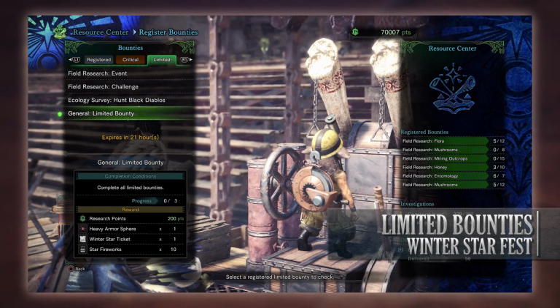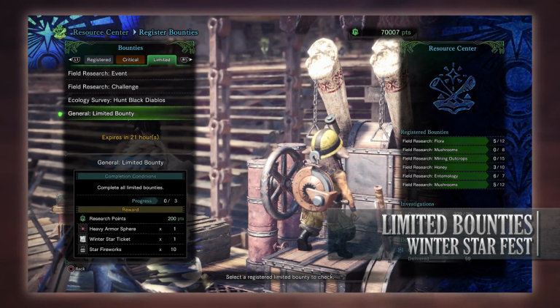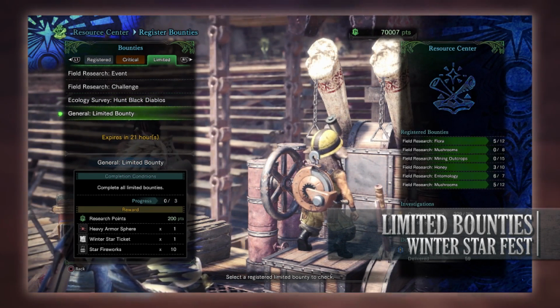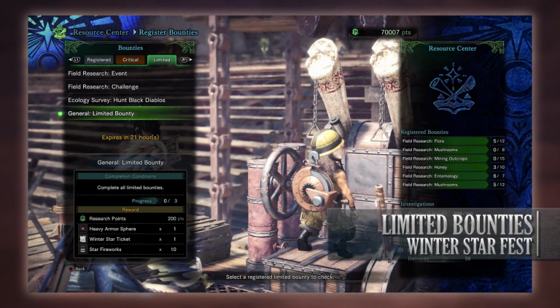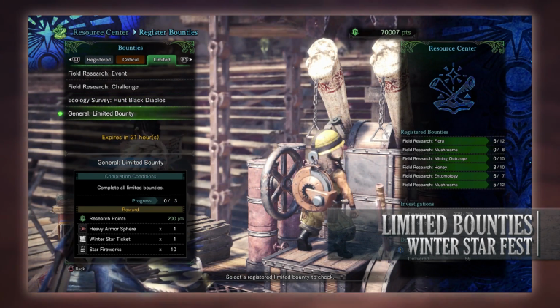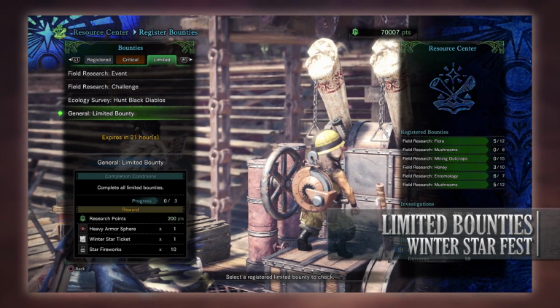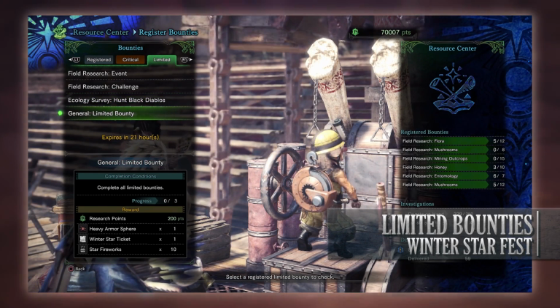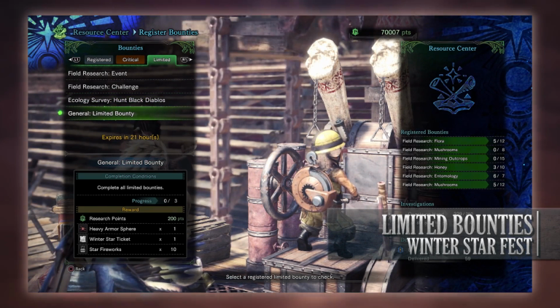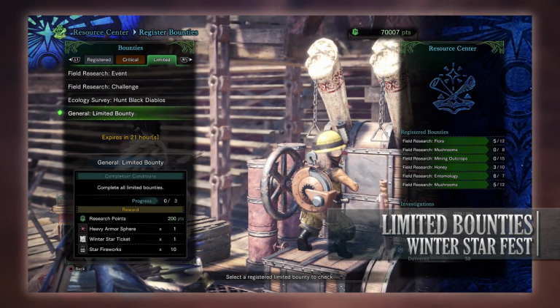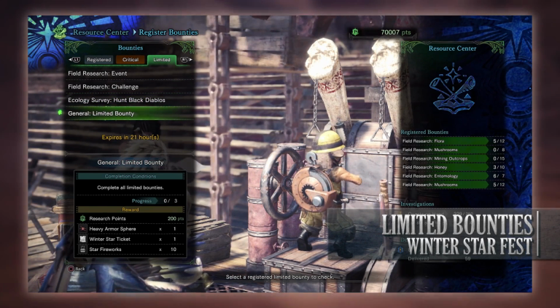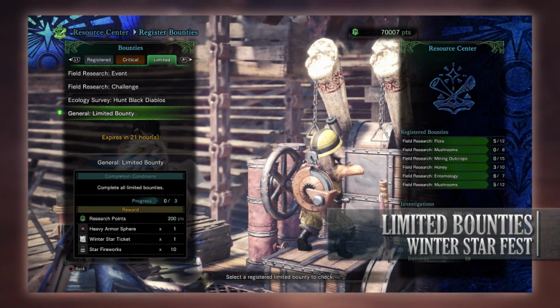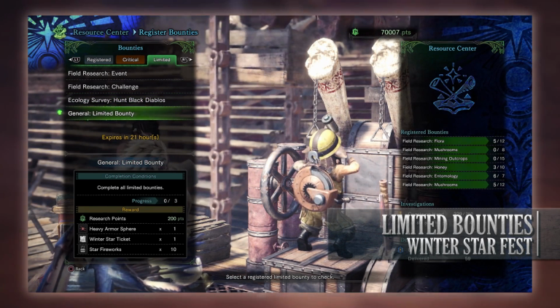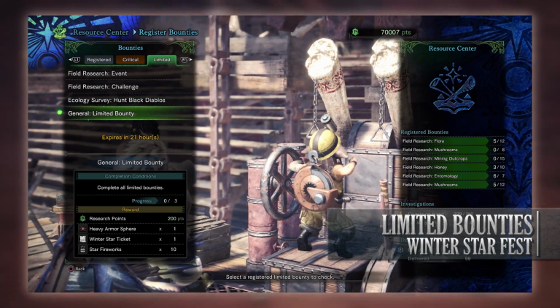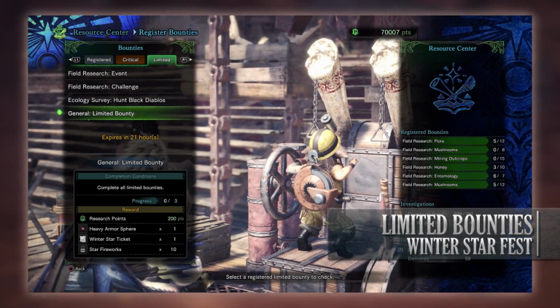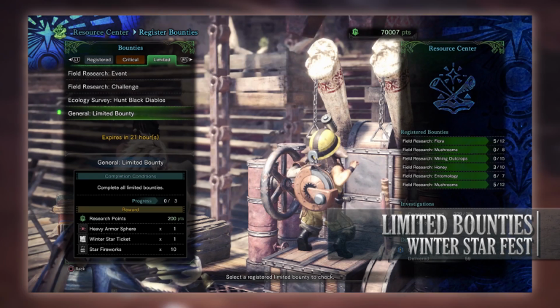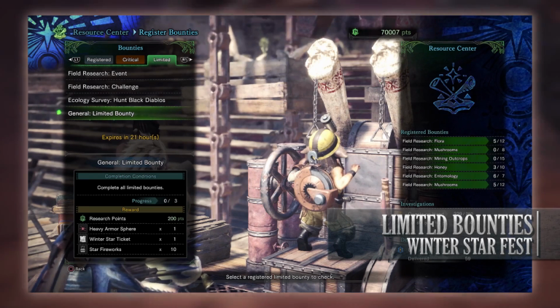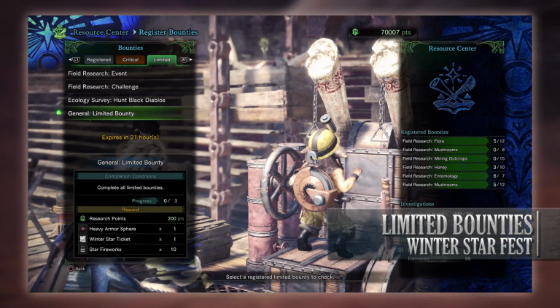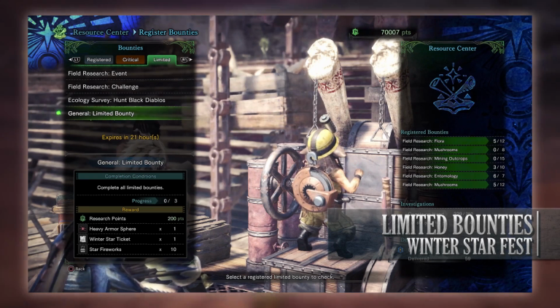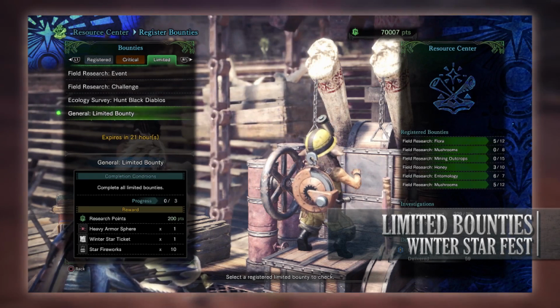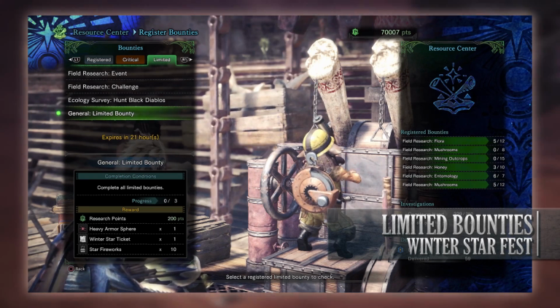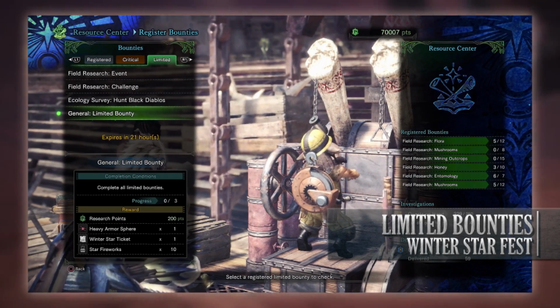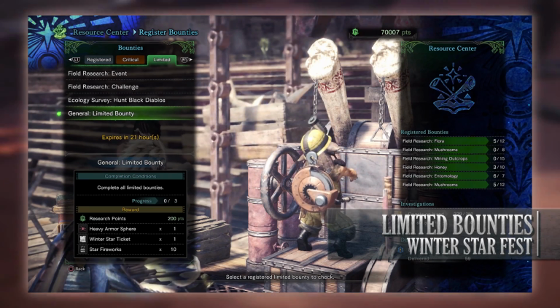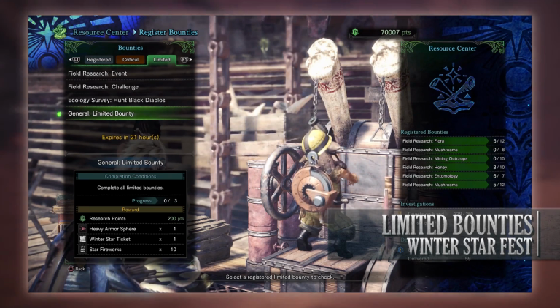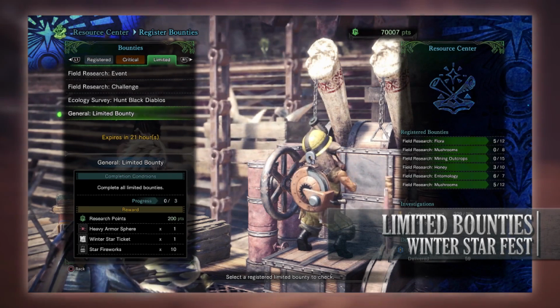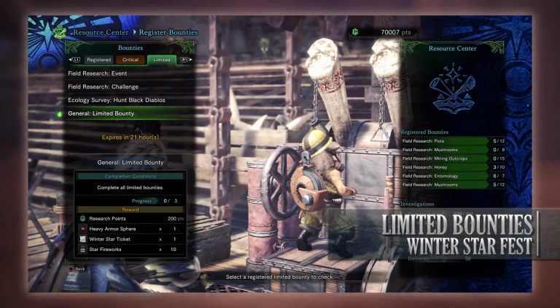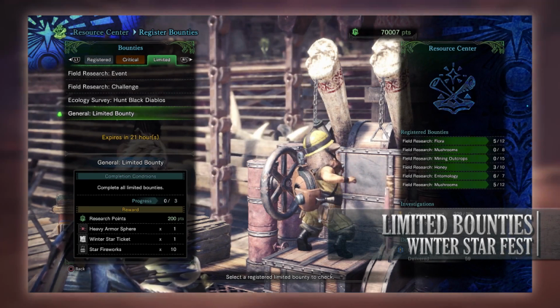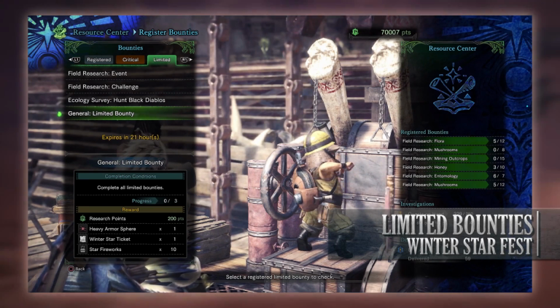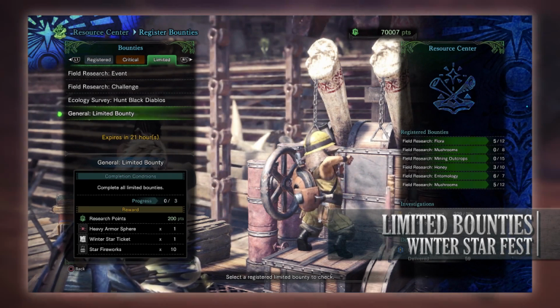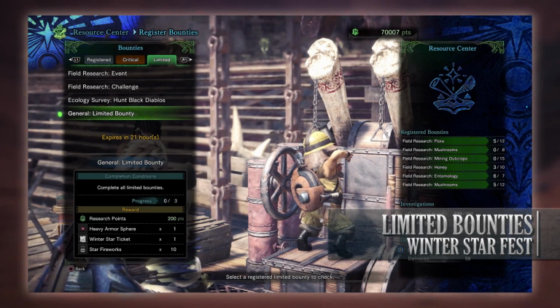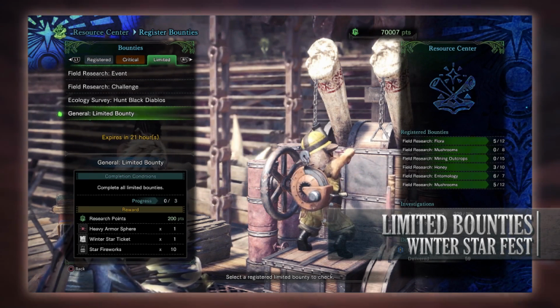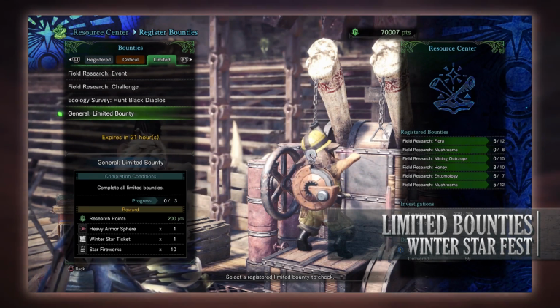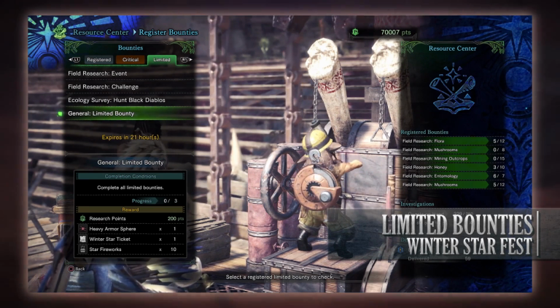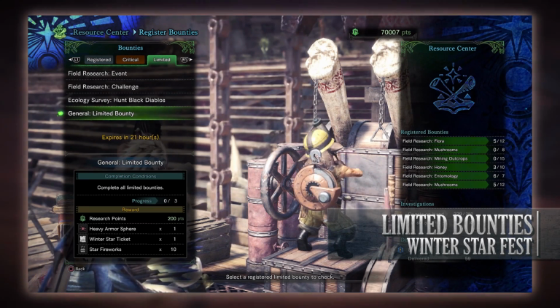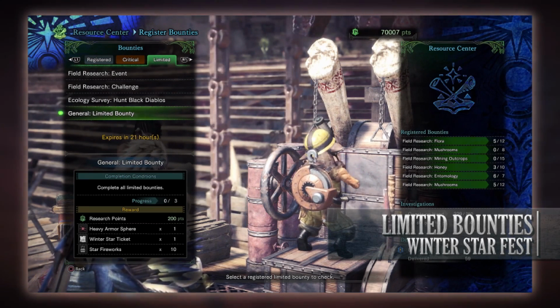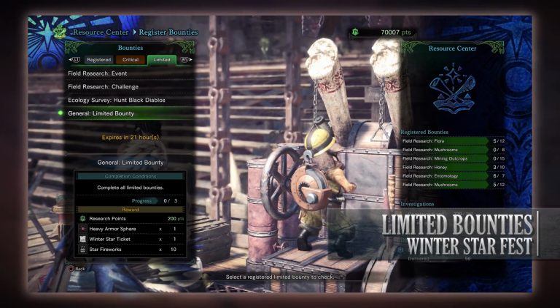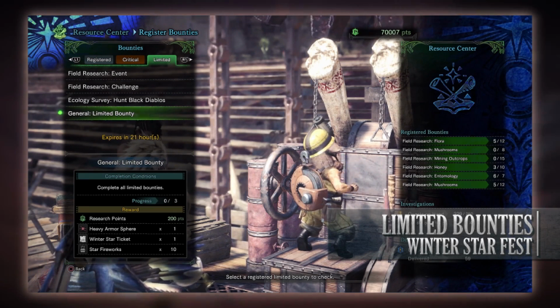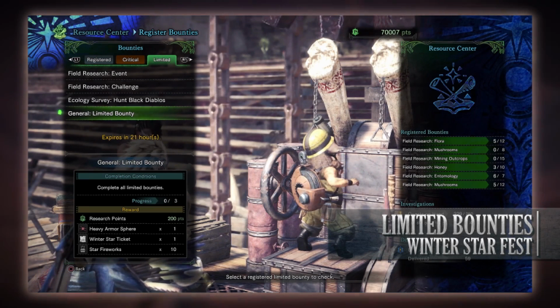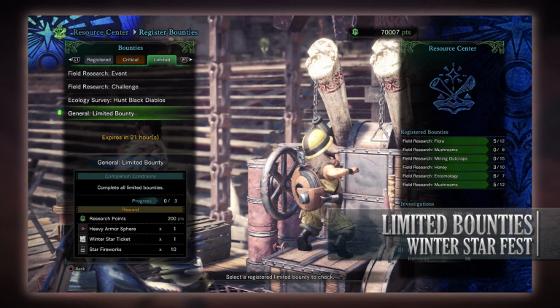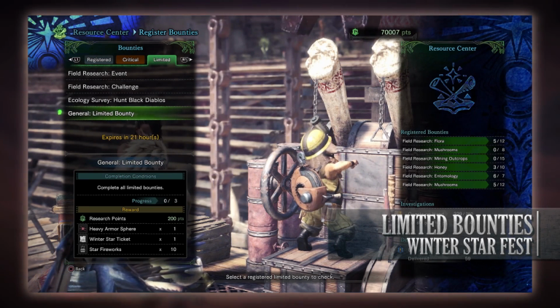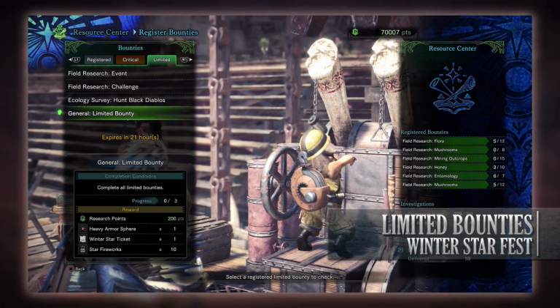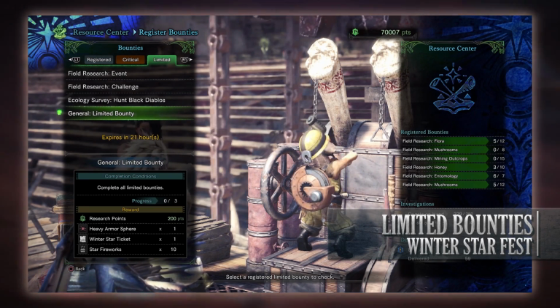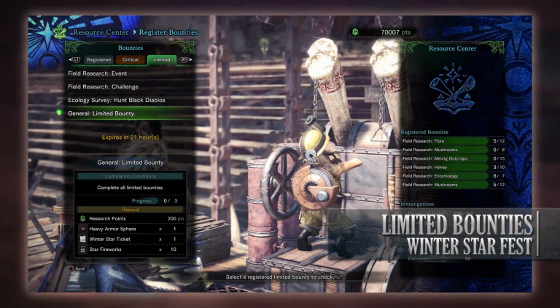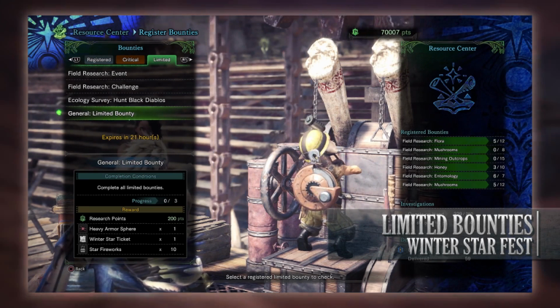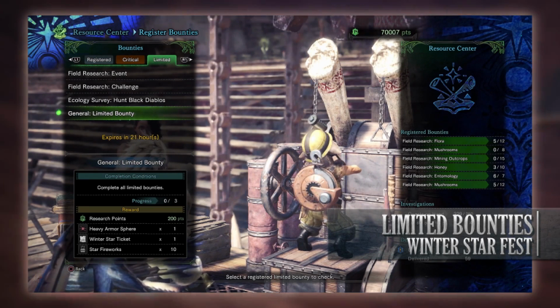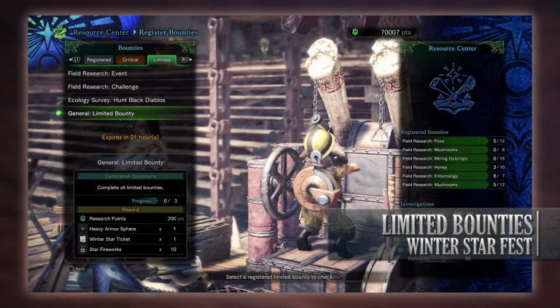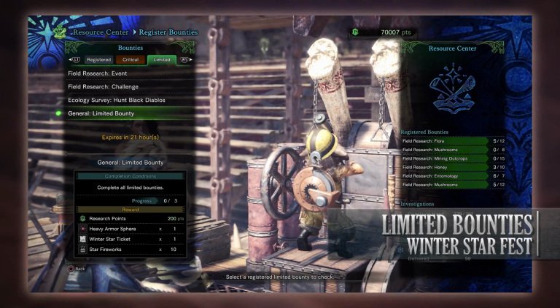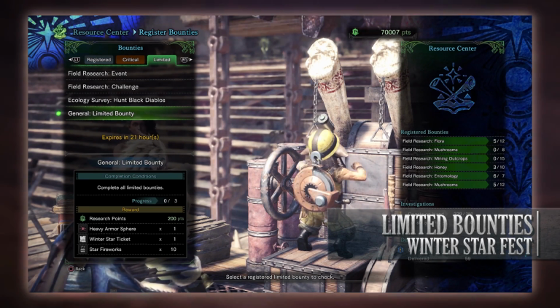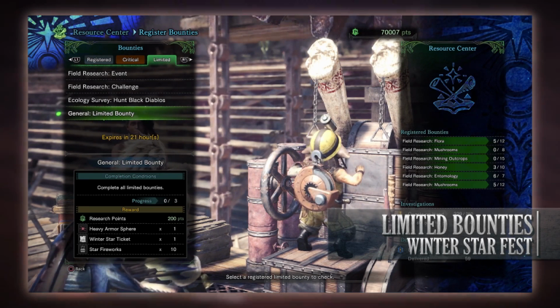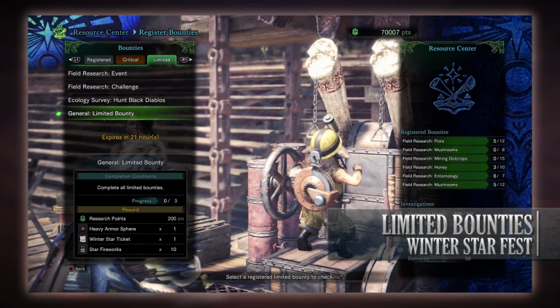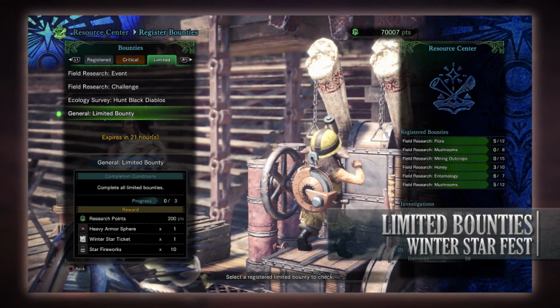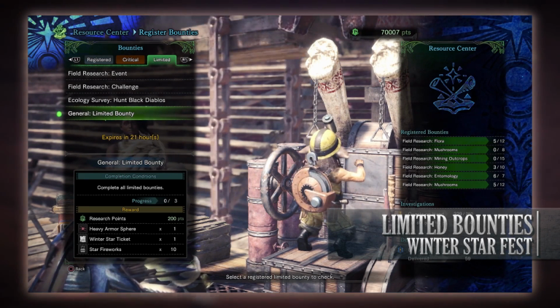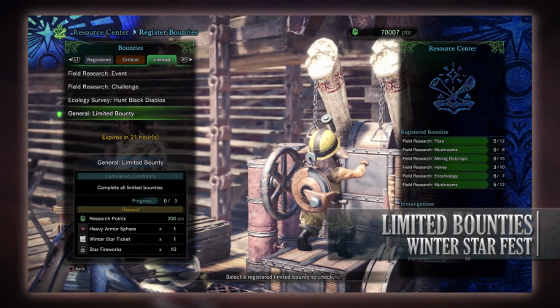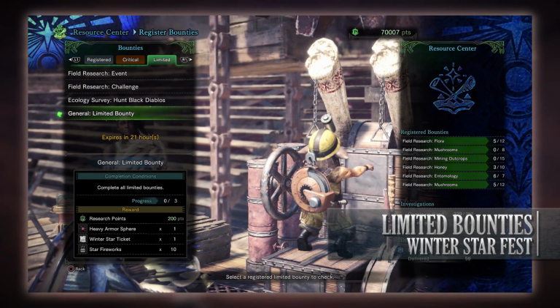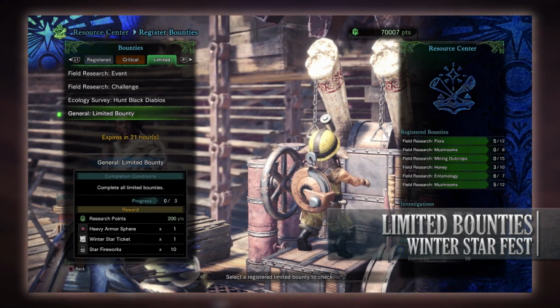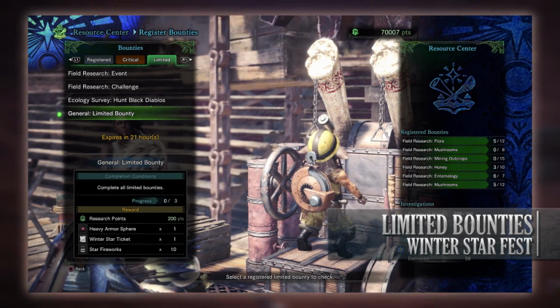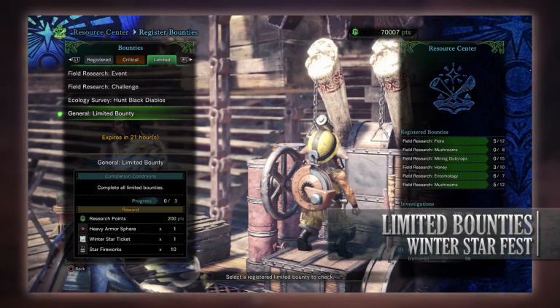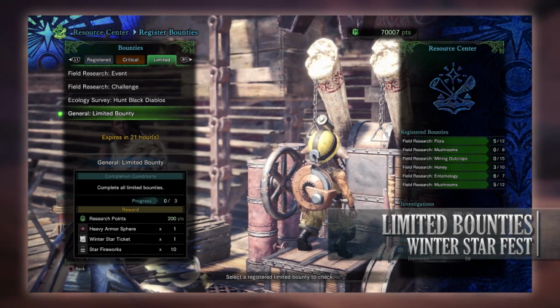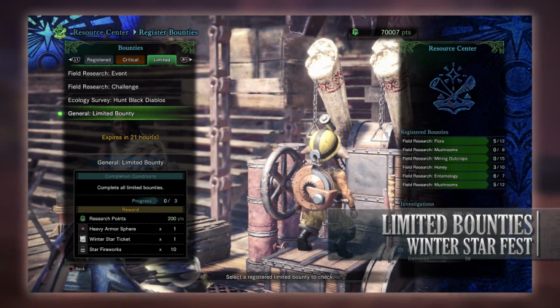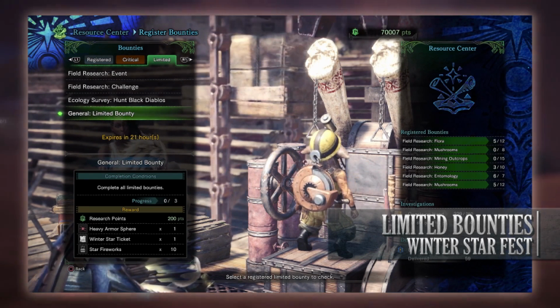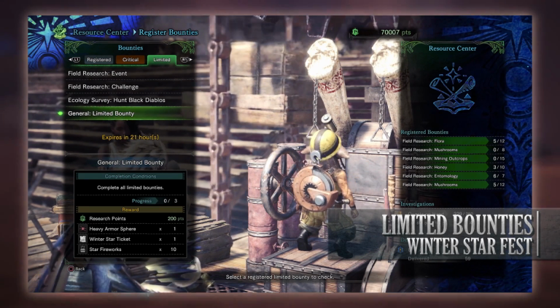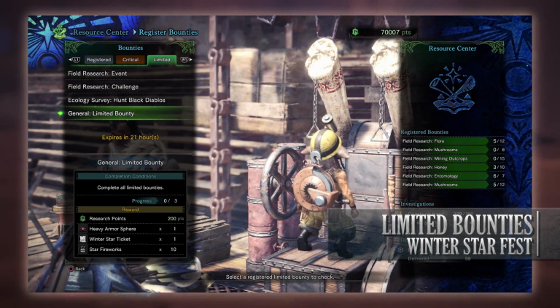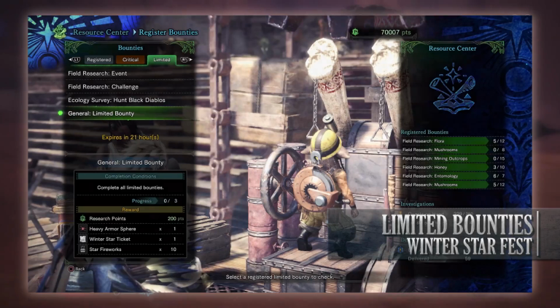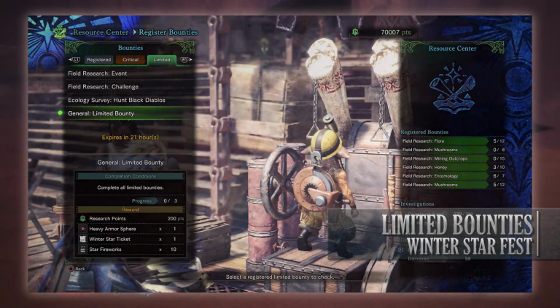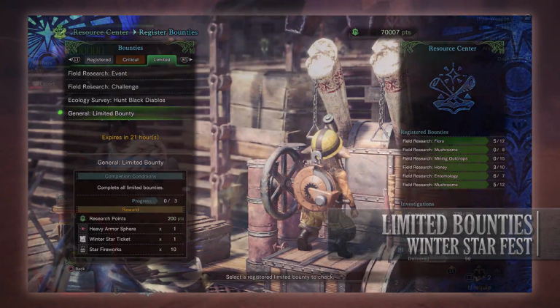Finally, there is the general limited bounty to complete all of today's other limited bounties. For doing so you get research points, a heavy armor sphere, a winter star ticket, and star fireworks.